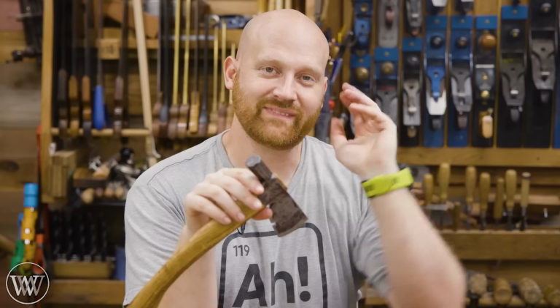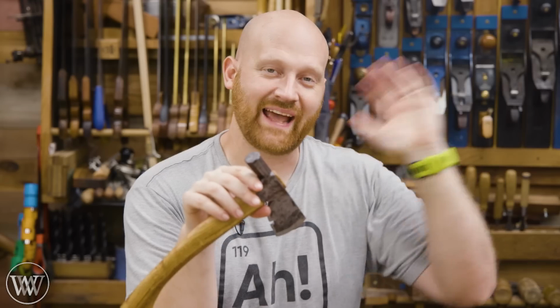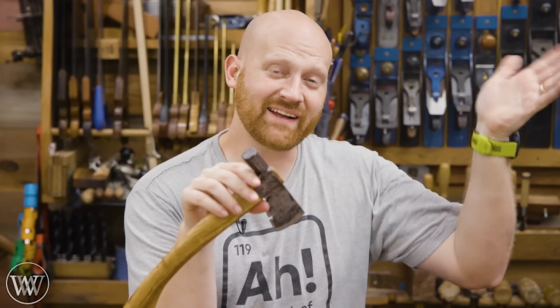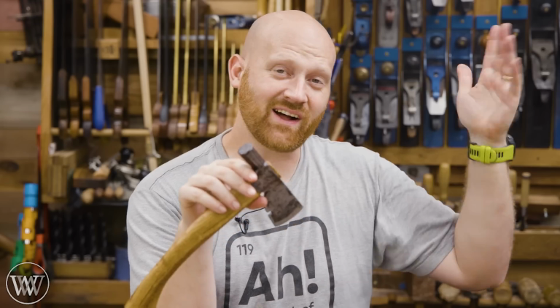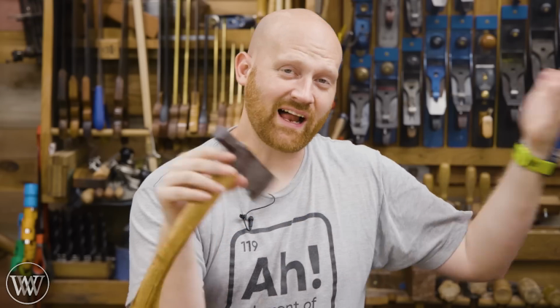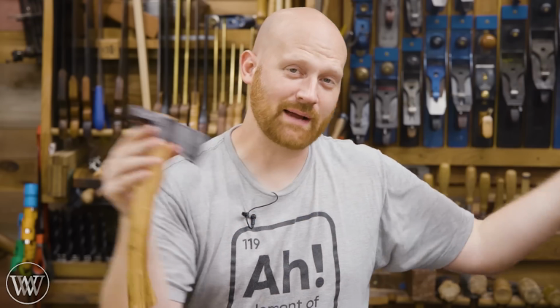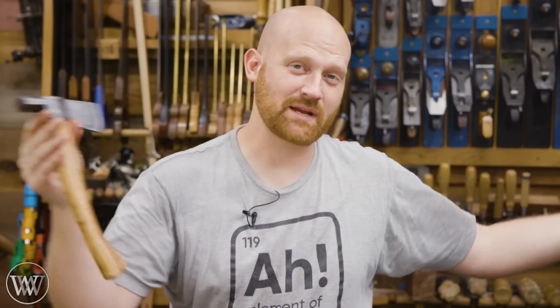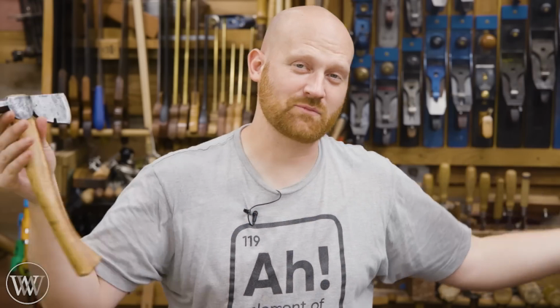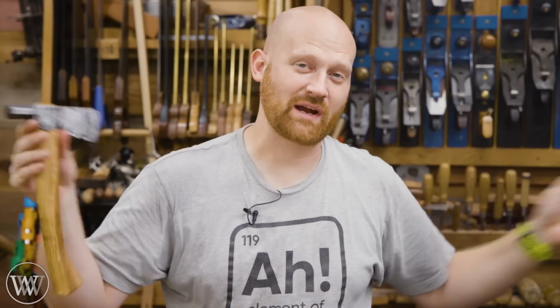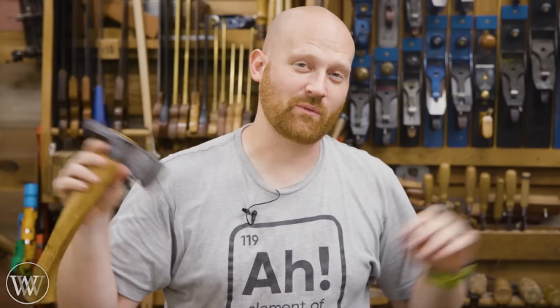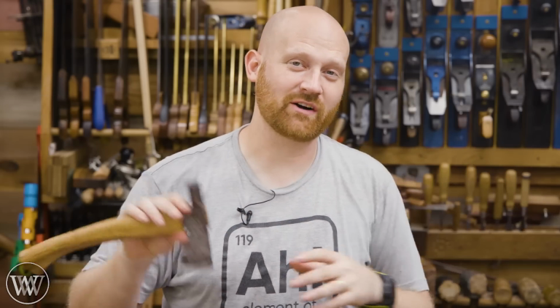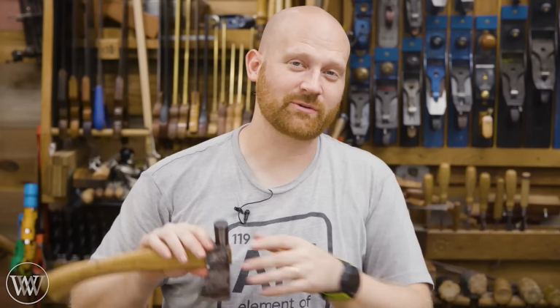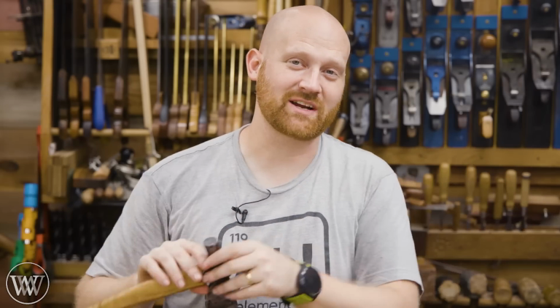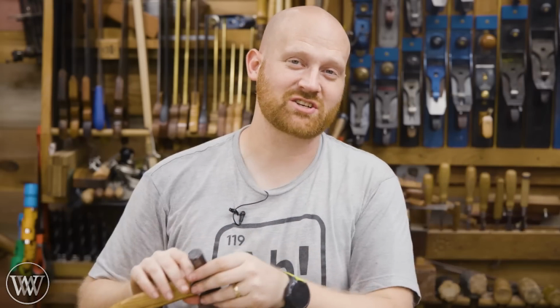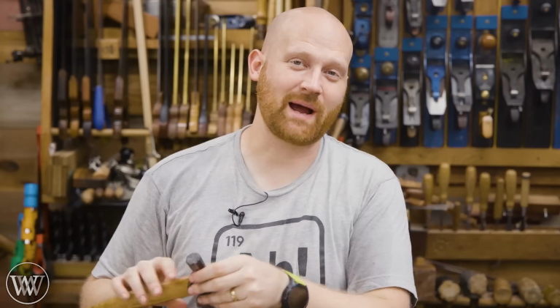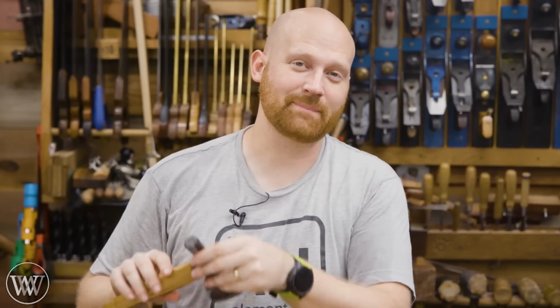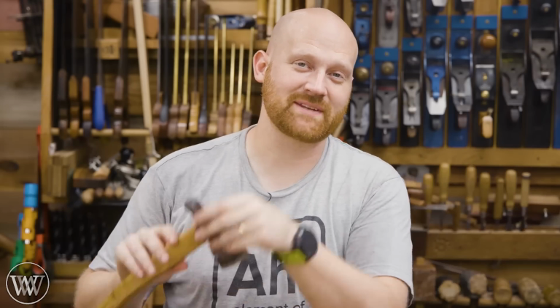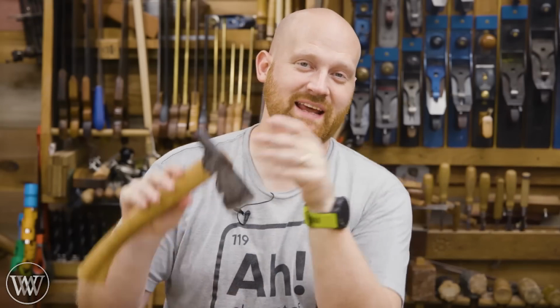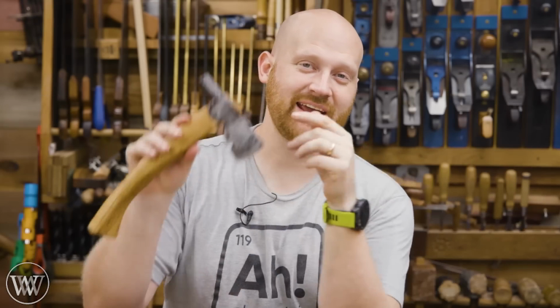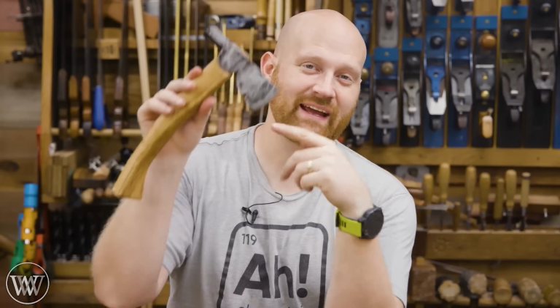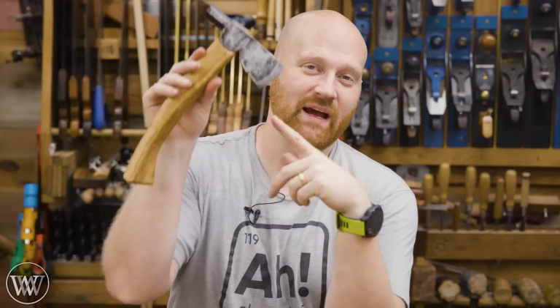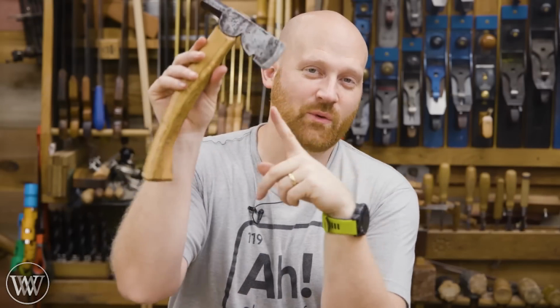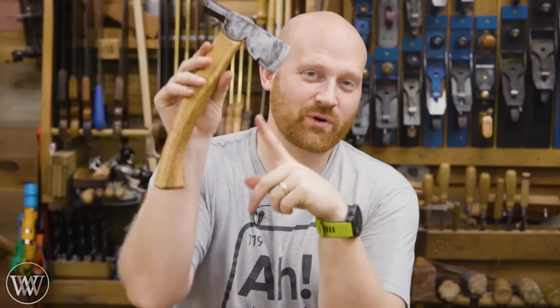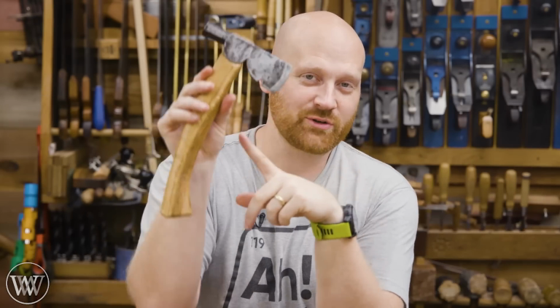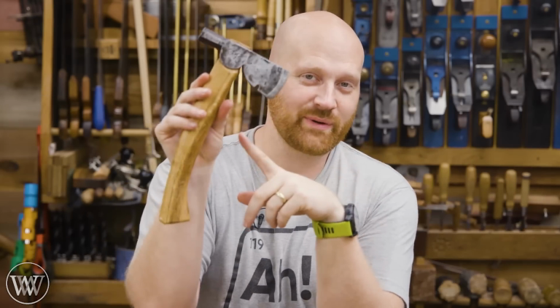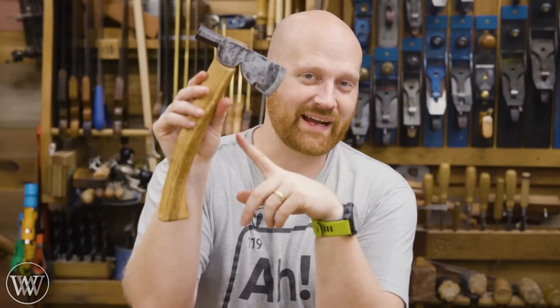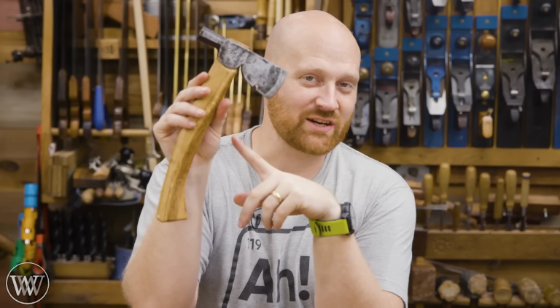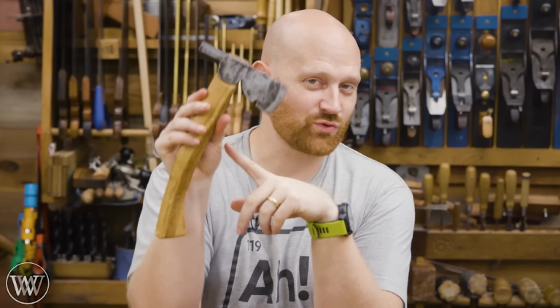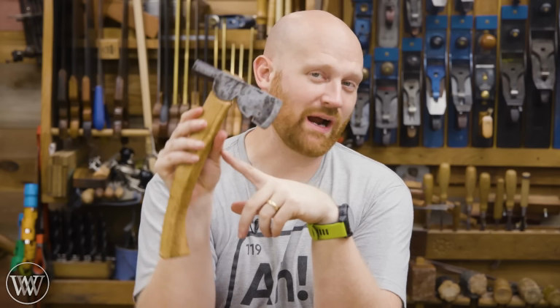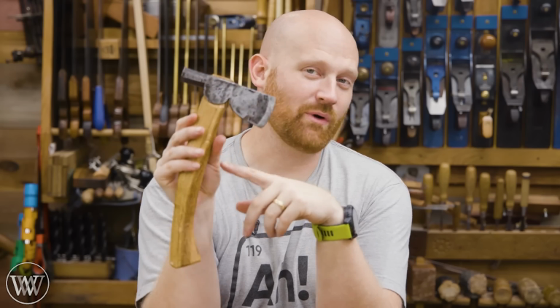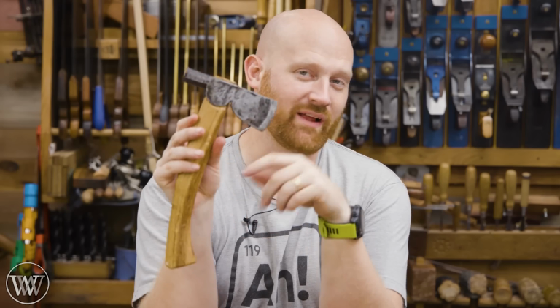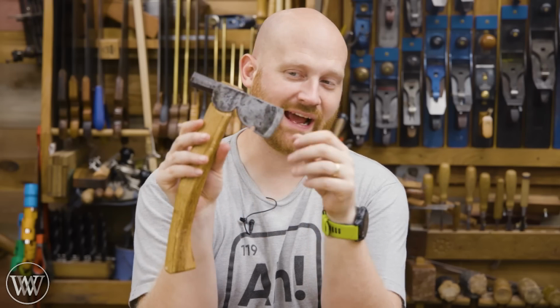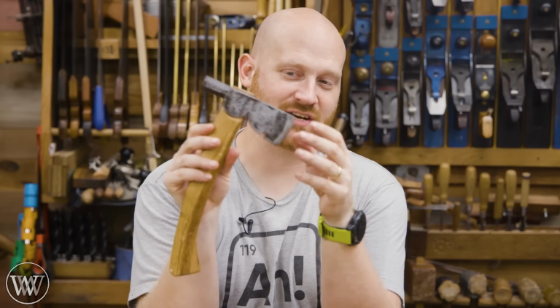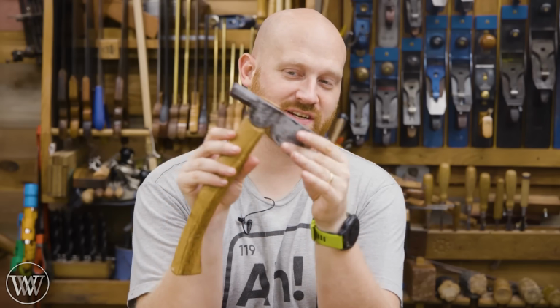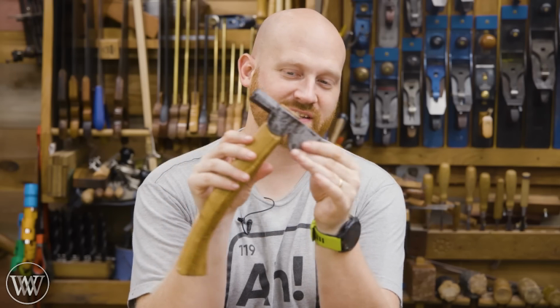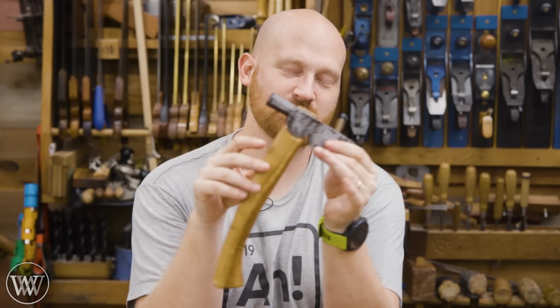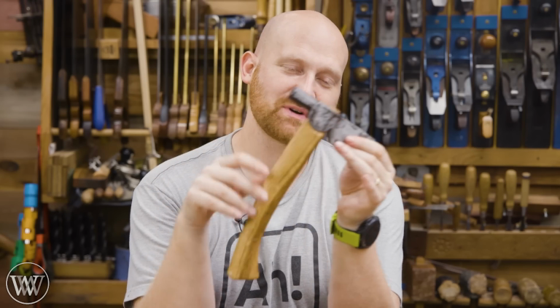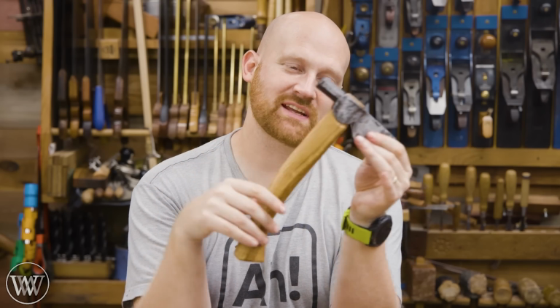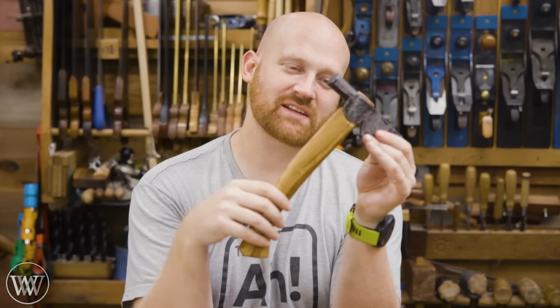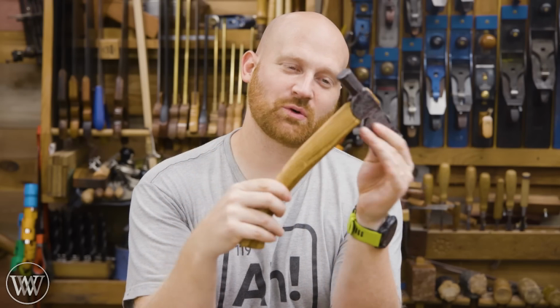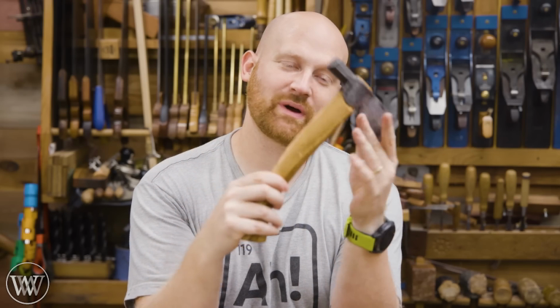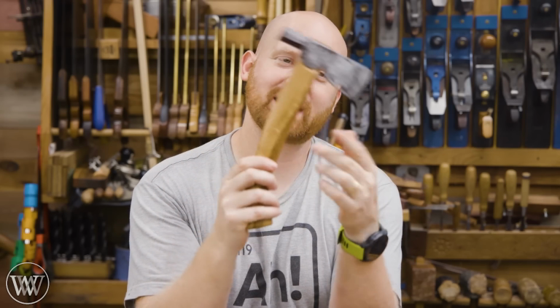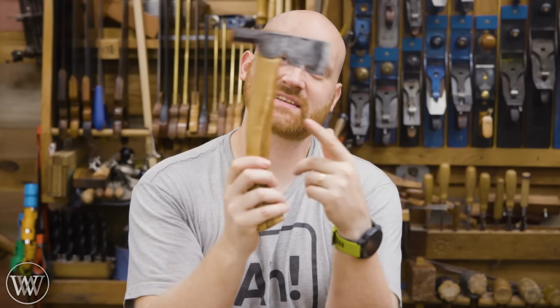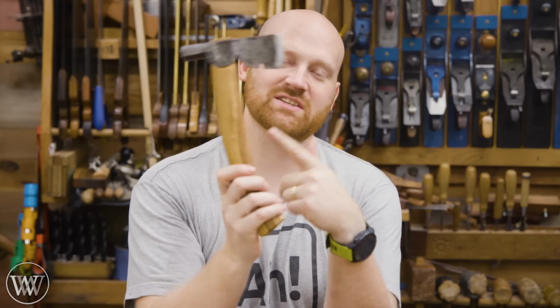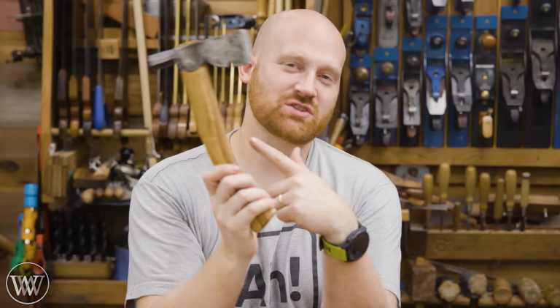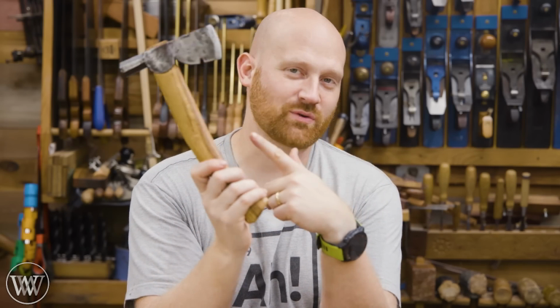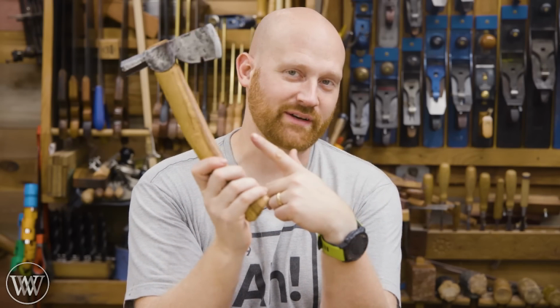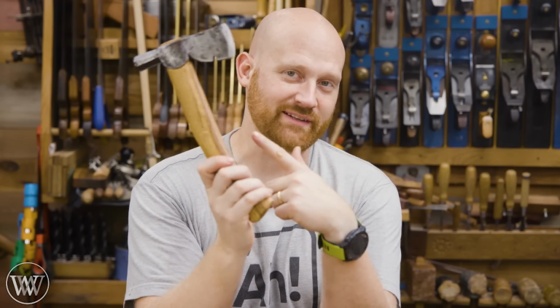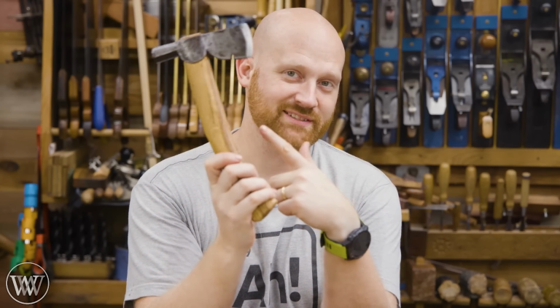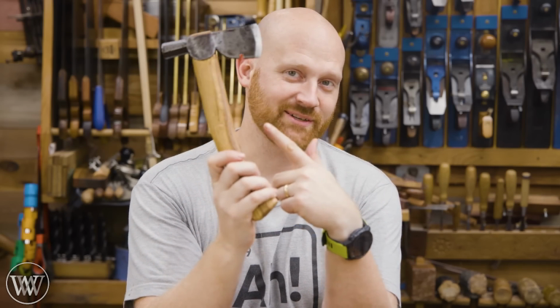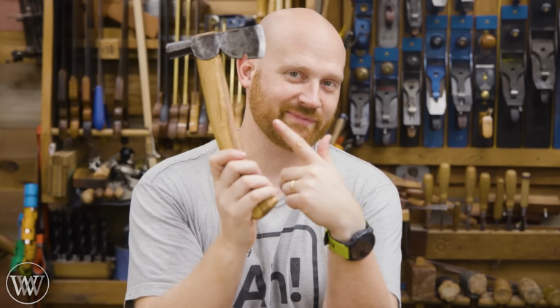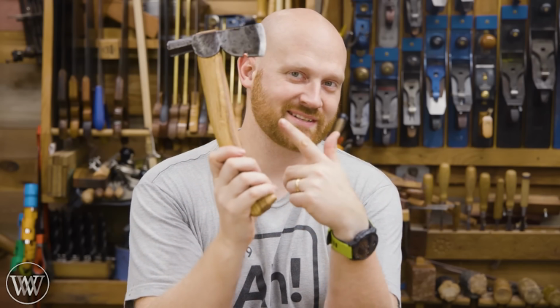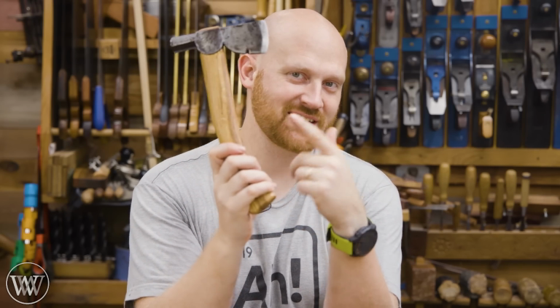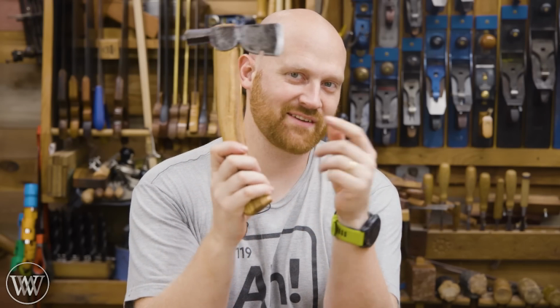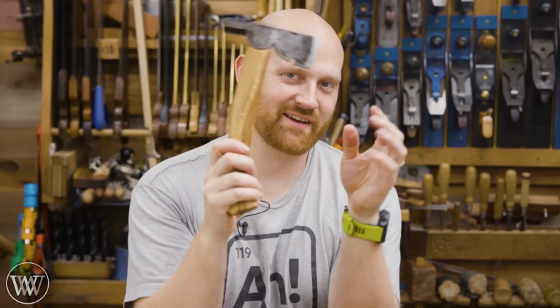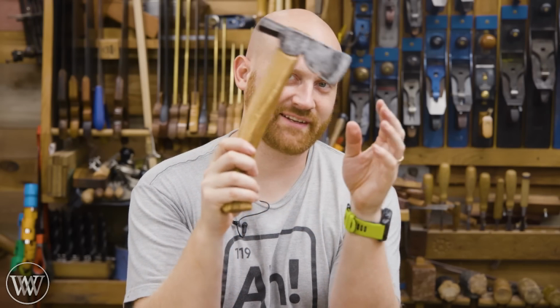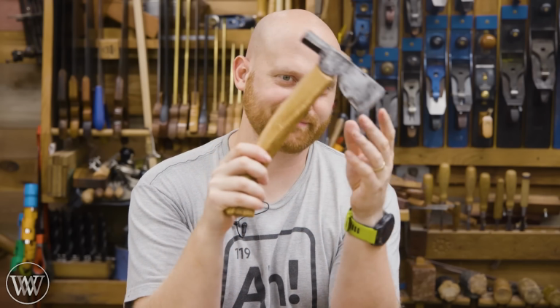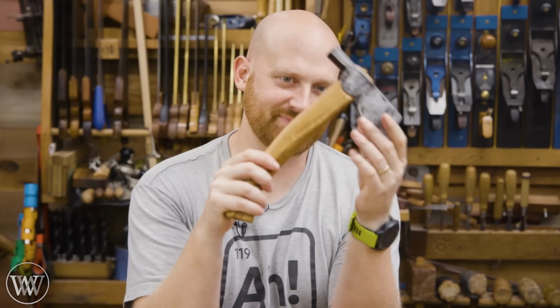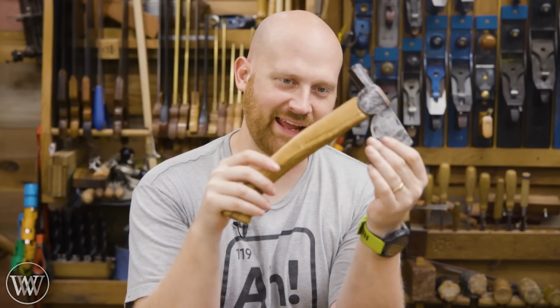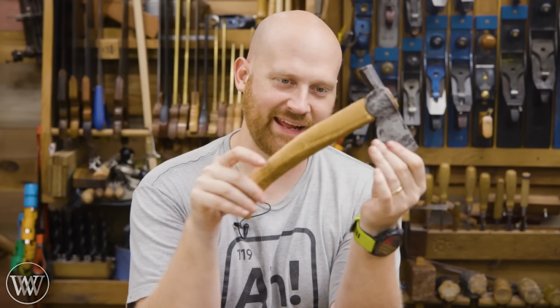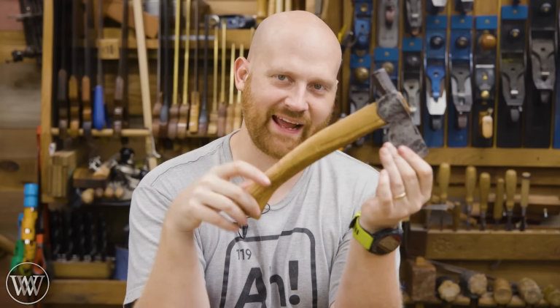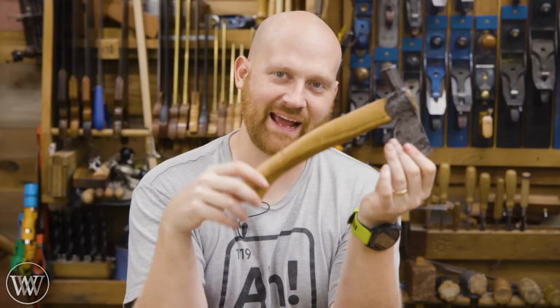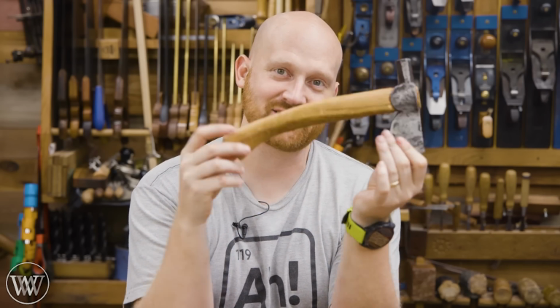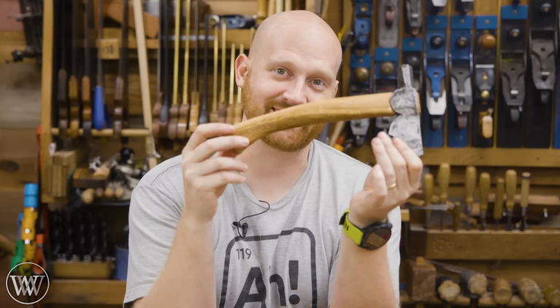Hey y'all, I'm James Wright. Welcome to my shop. Today we're doing a drywall hatchet, and this particular one has a story. So let's dive in and hang a hatchet.